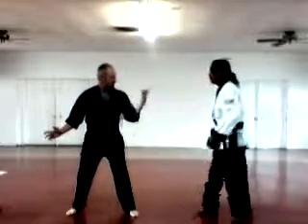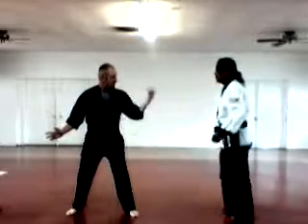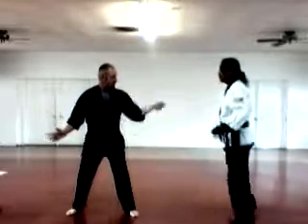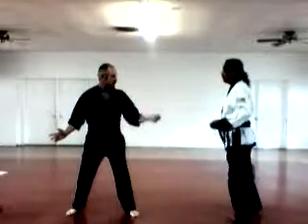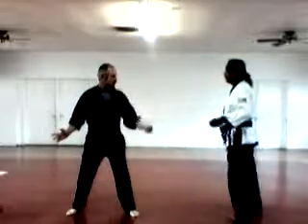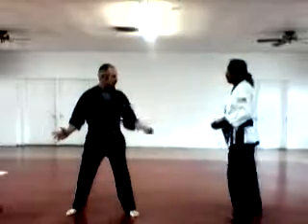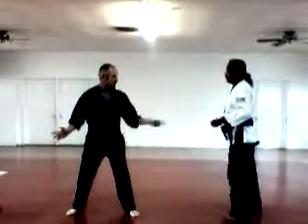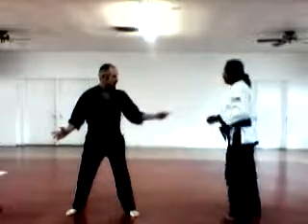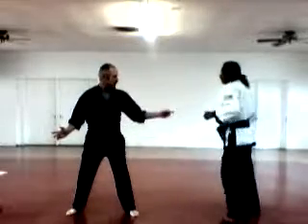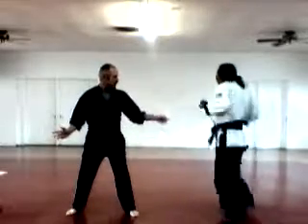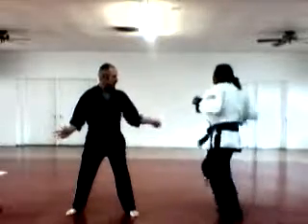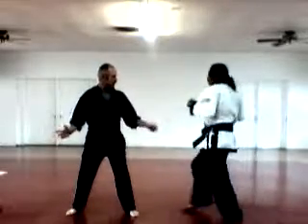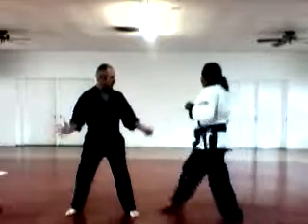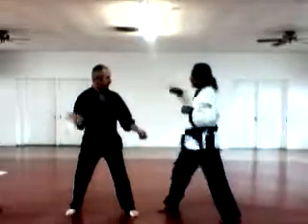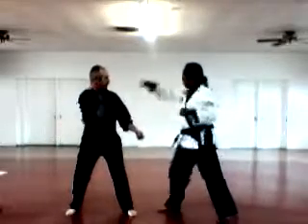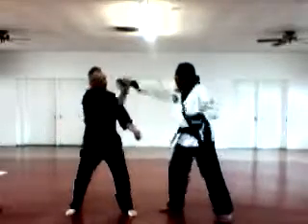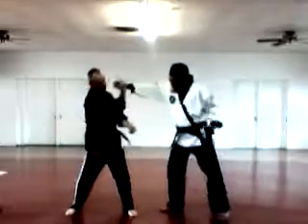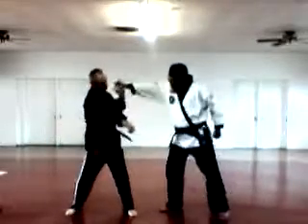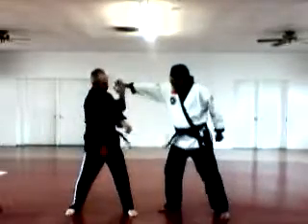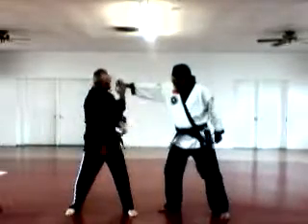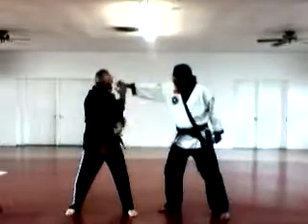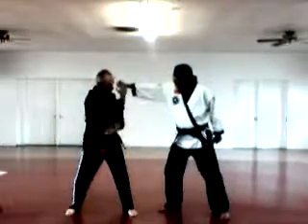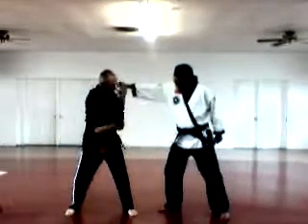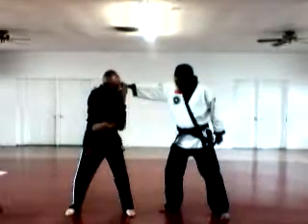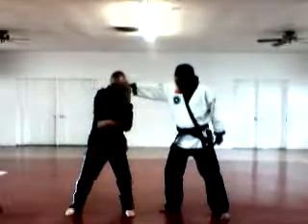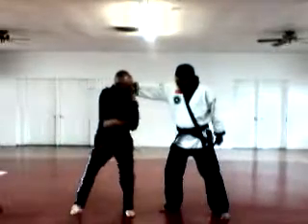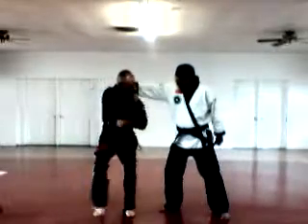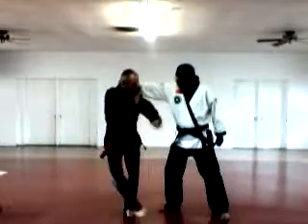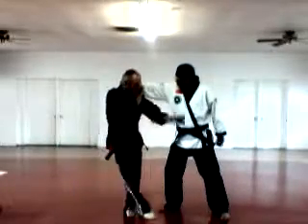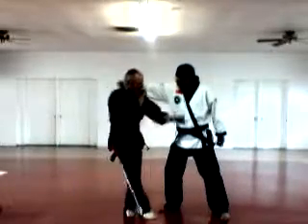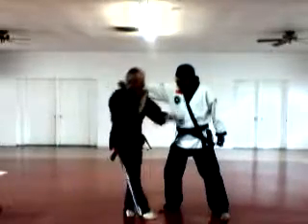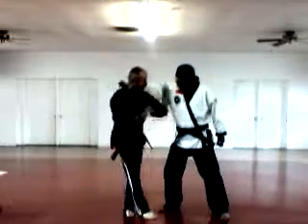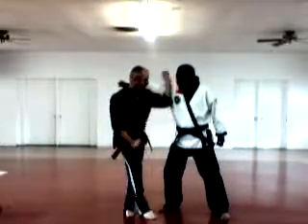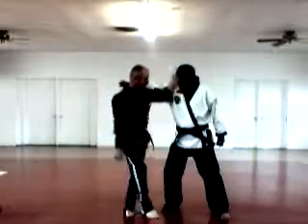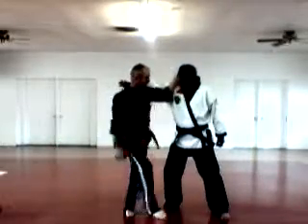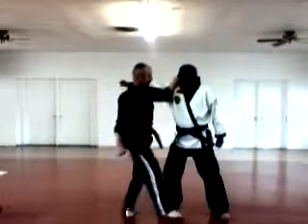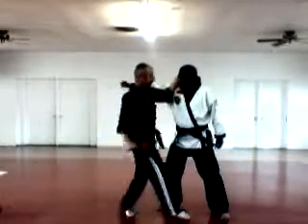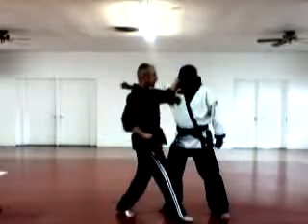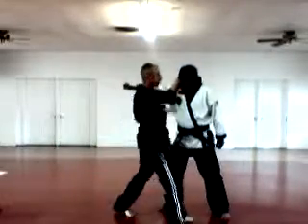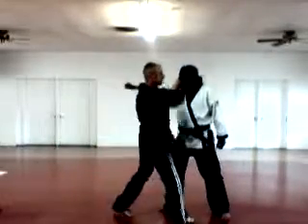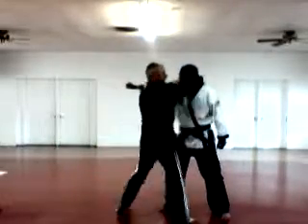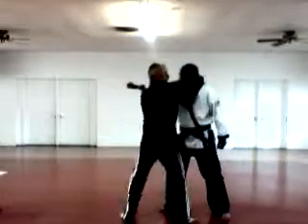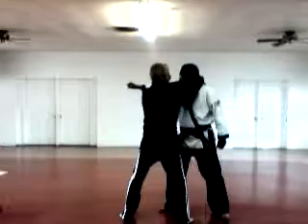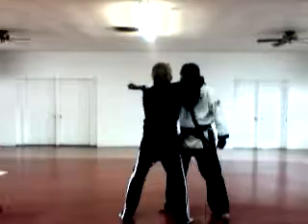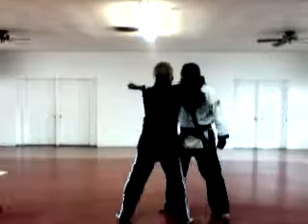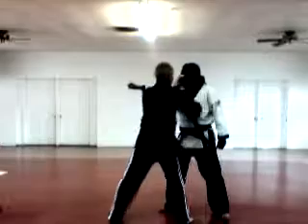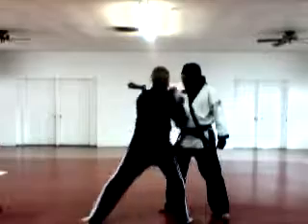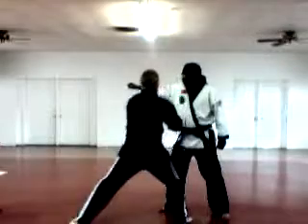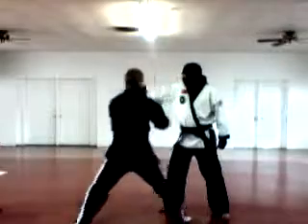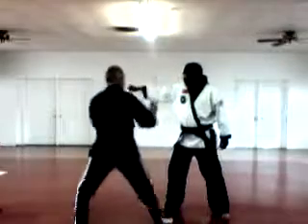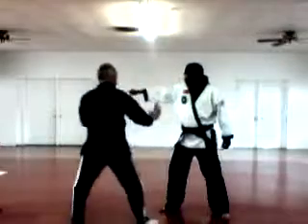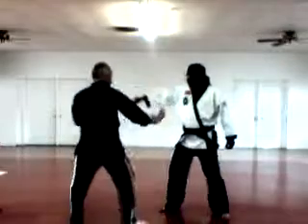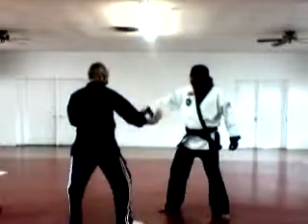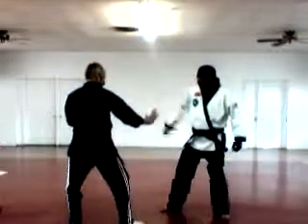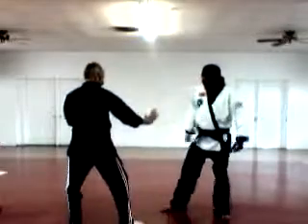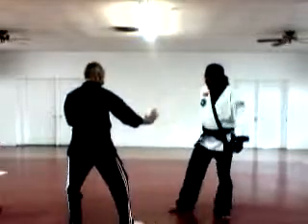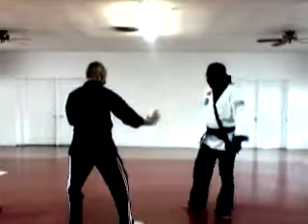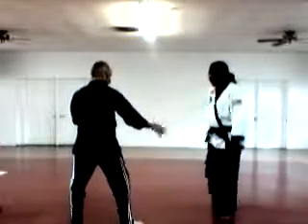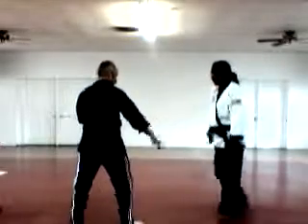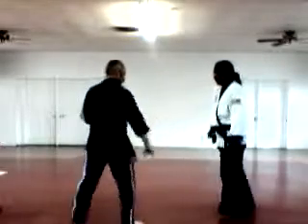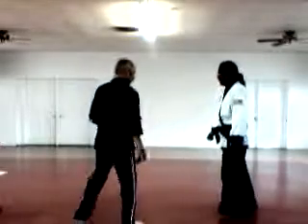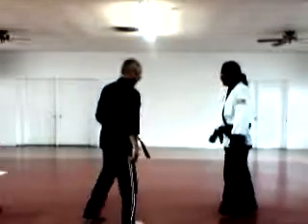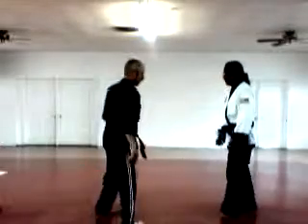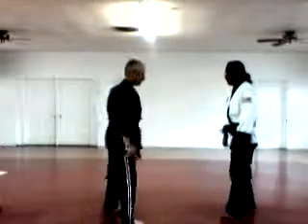He's punching with the left. Back knuckle, grab your head, elbow smash. Pressing Darts.